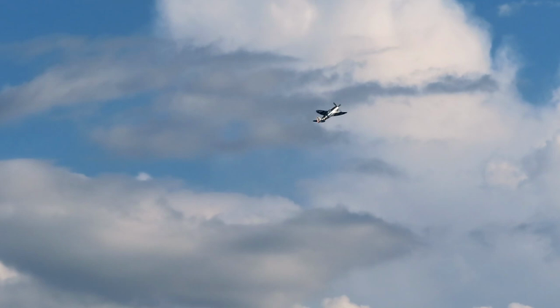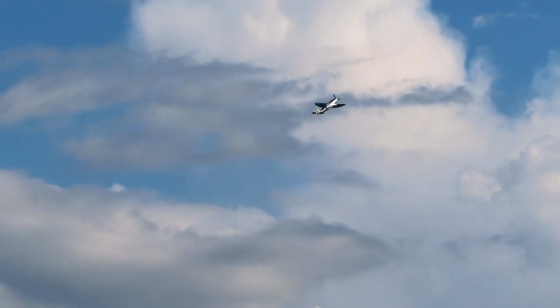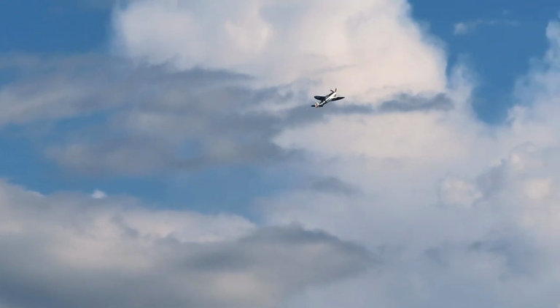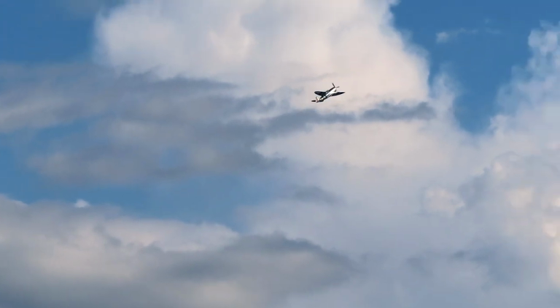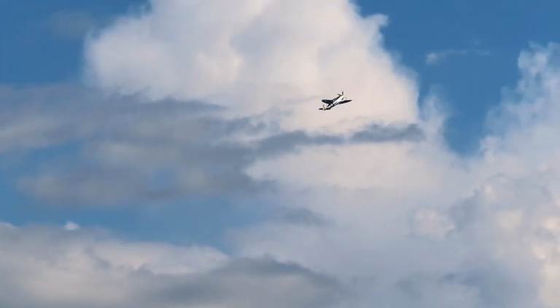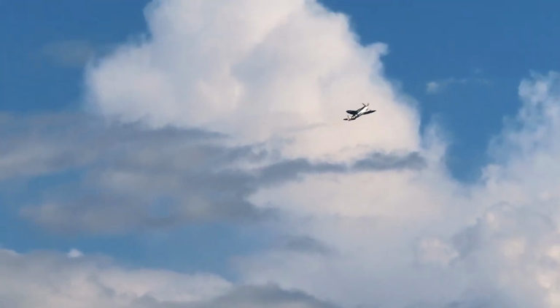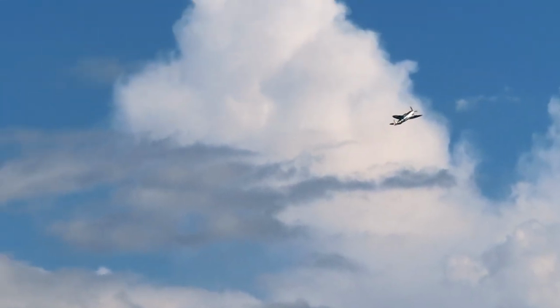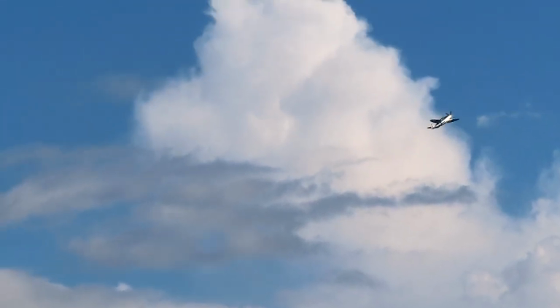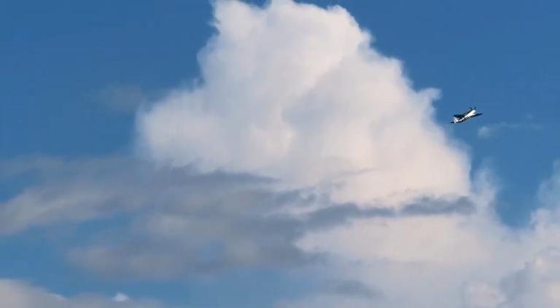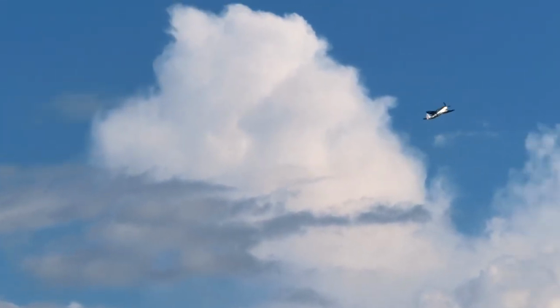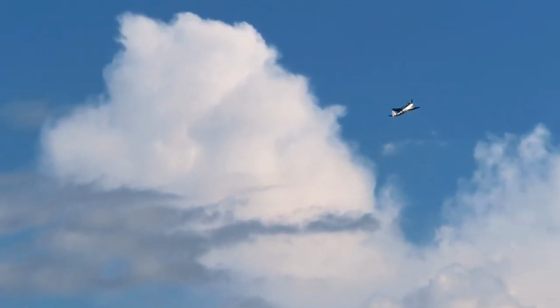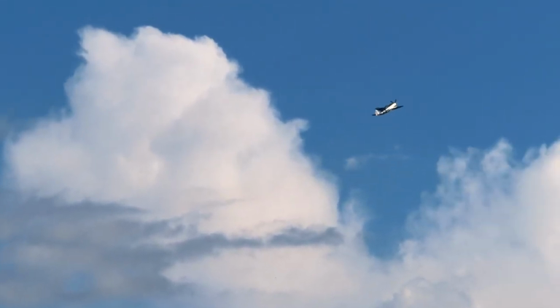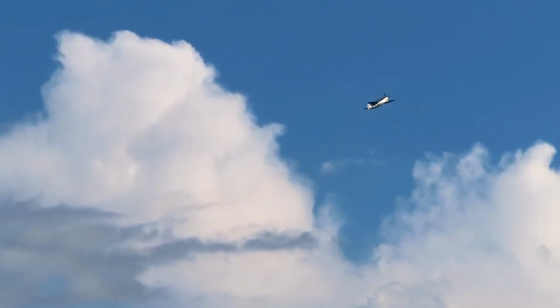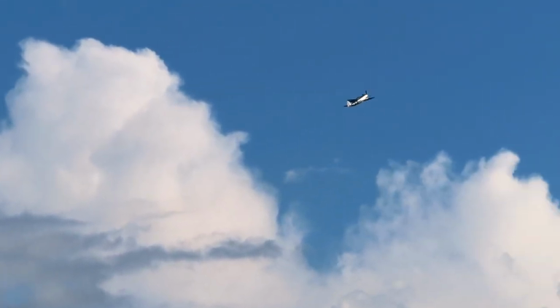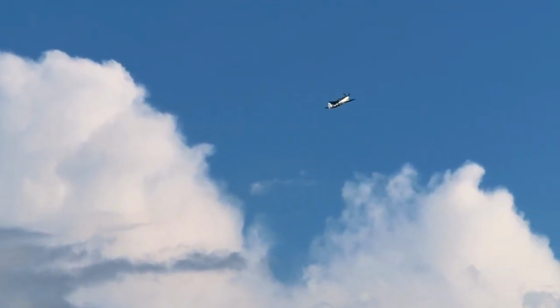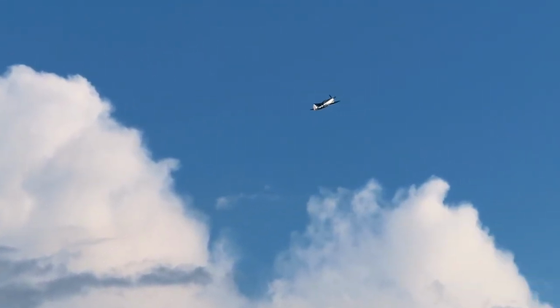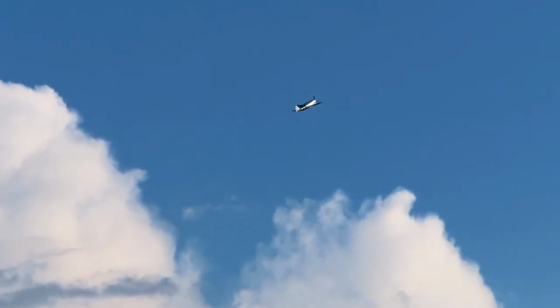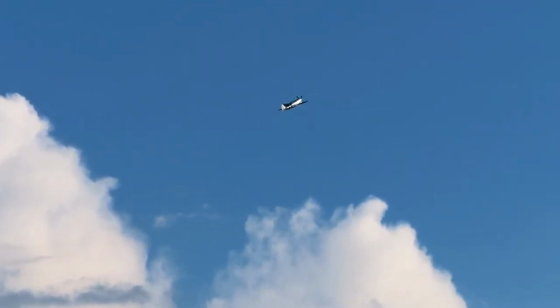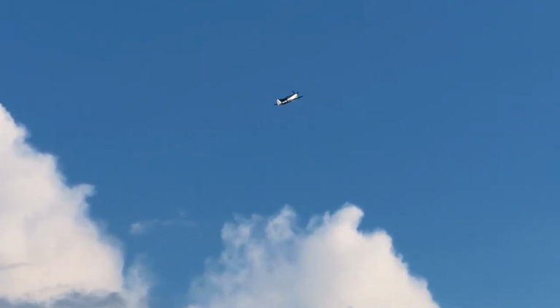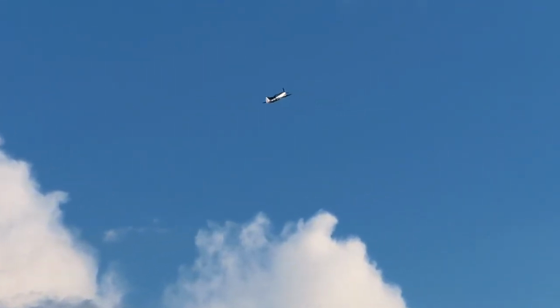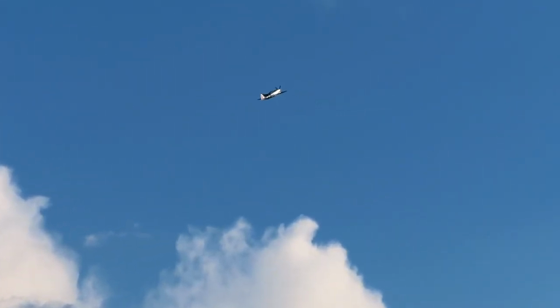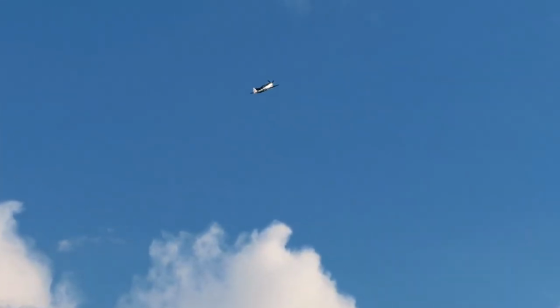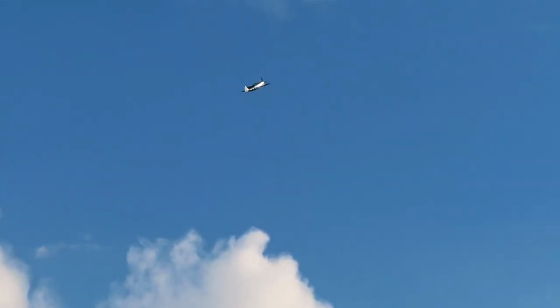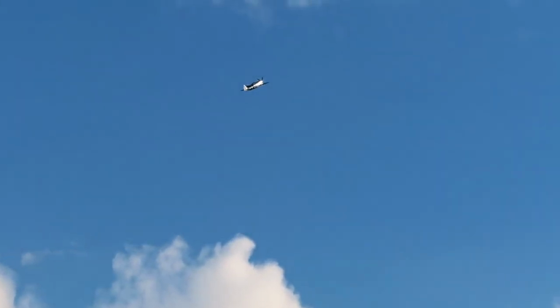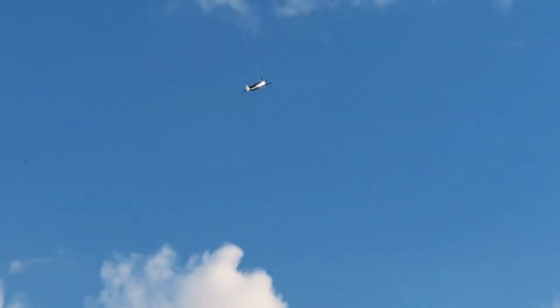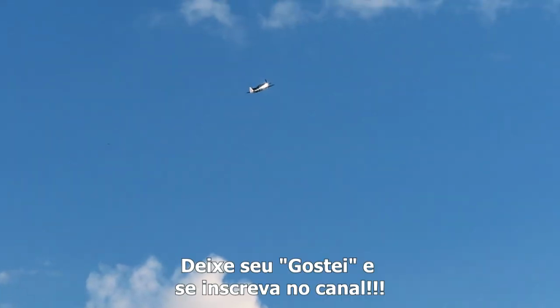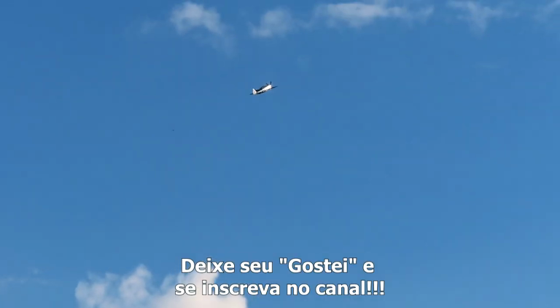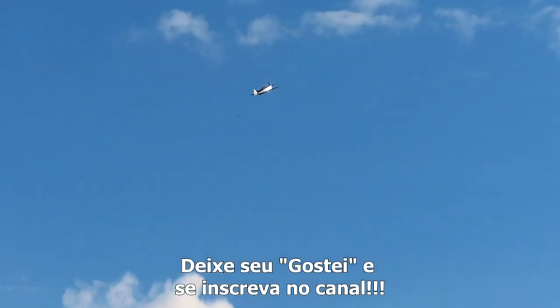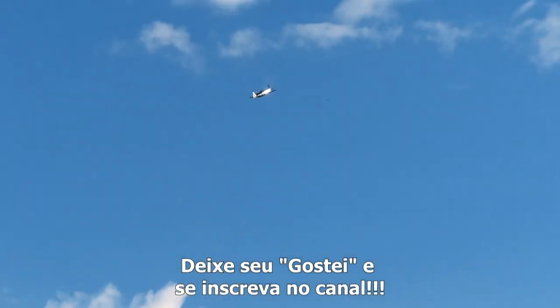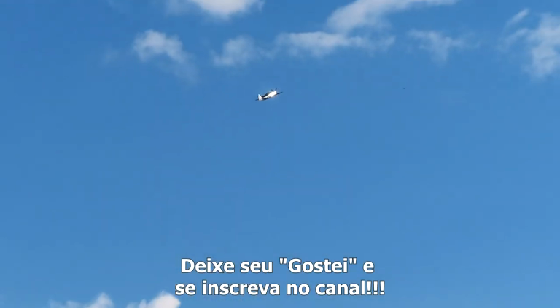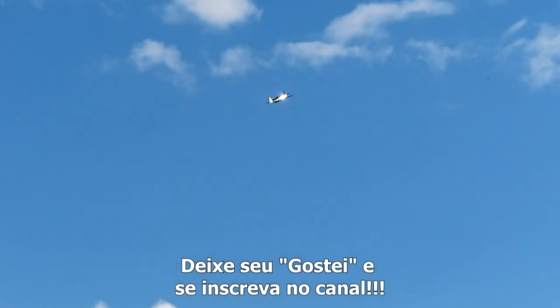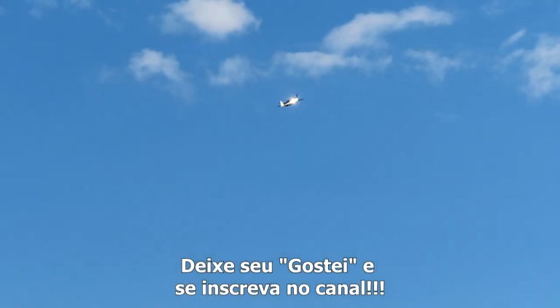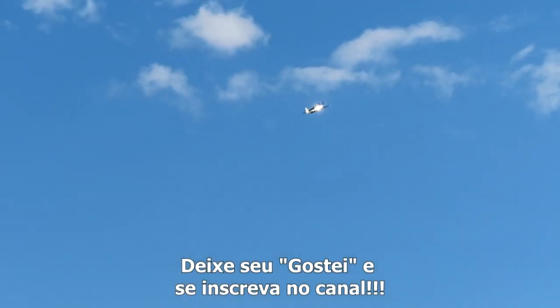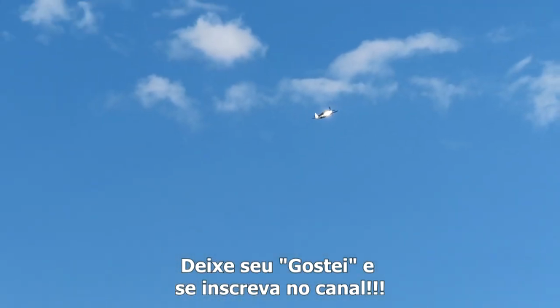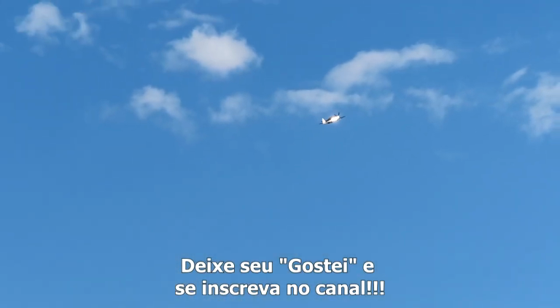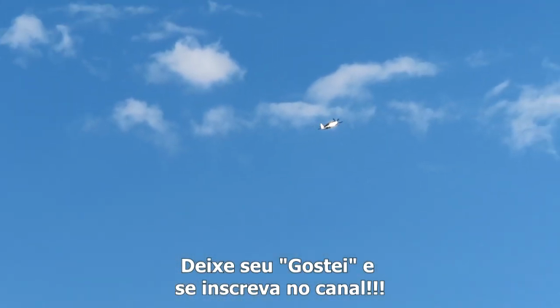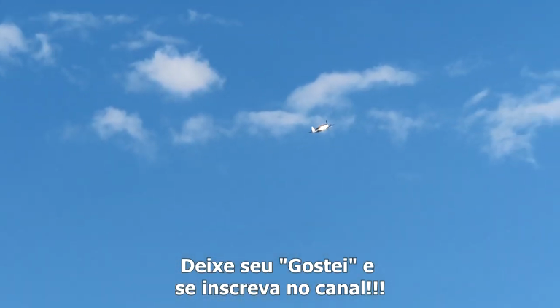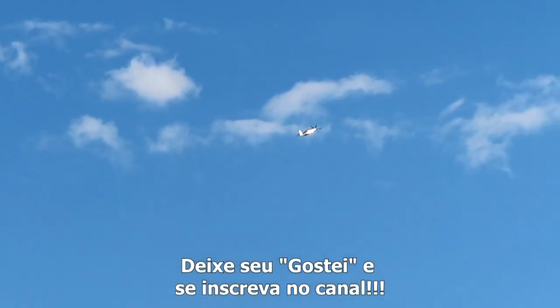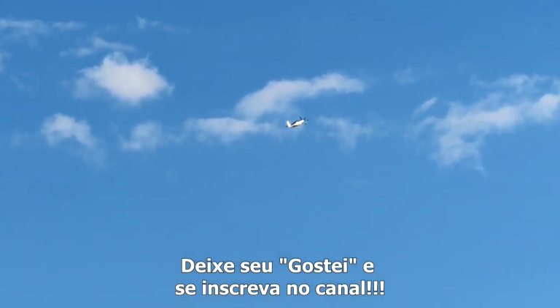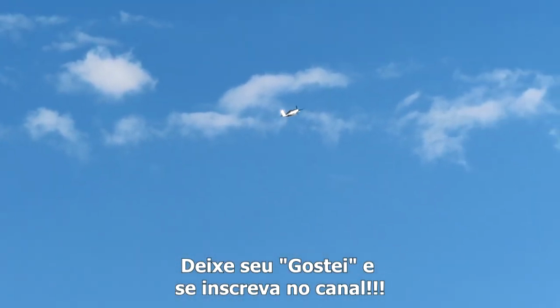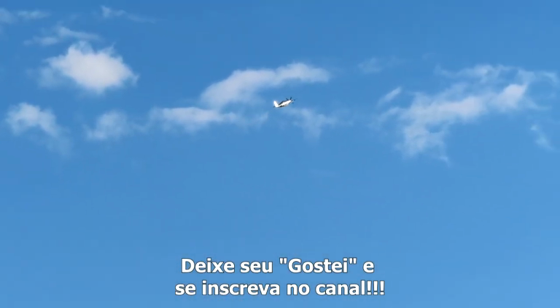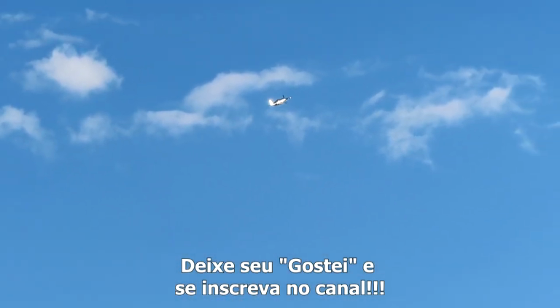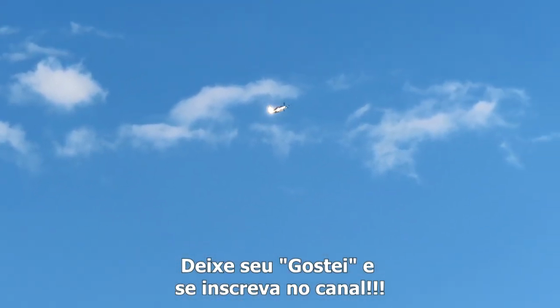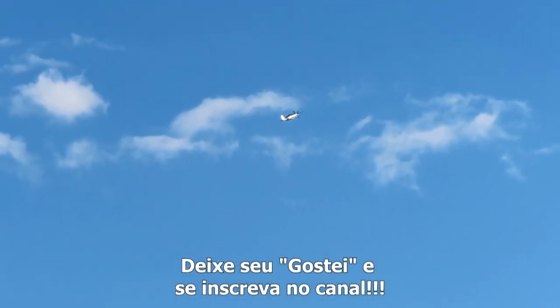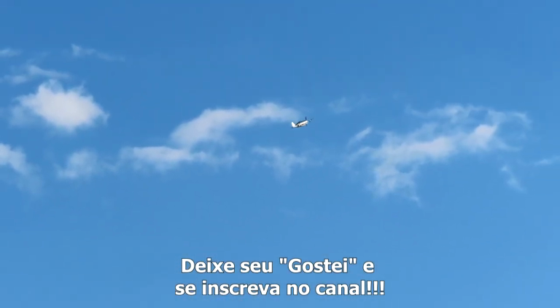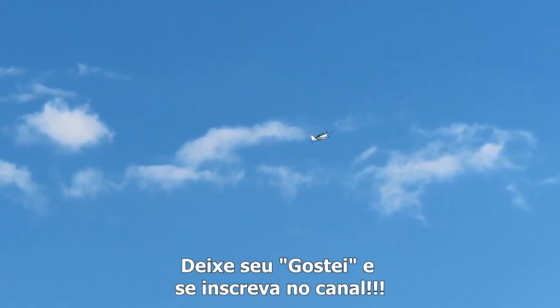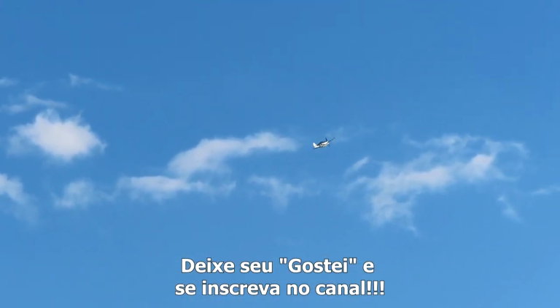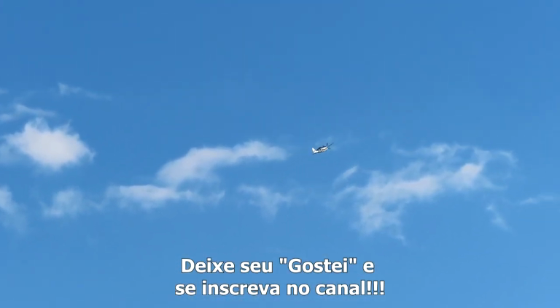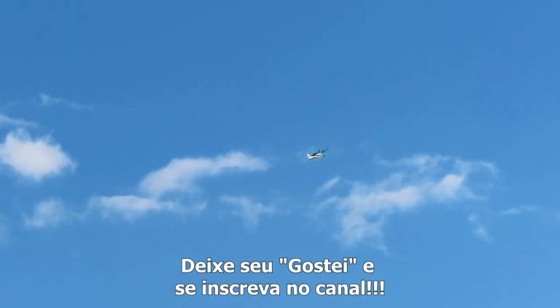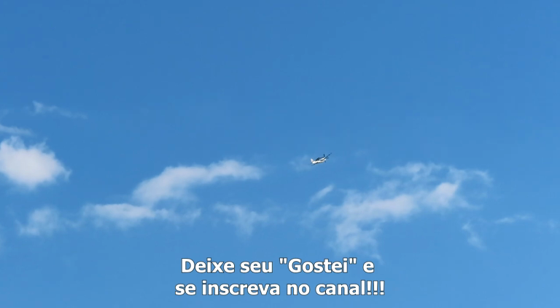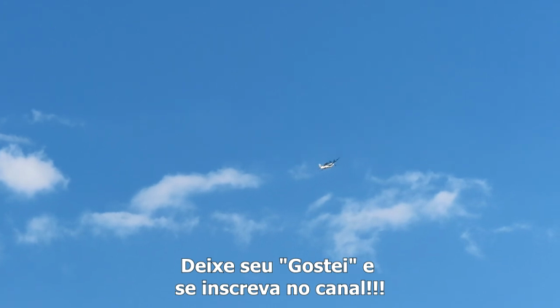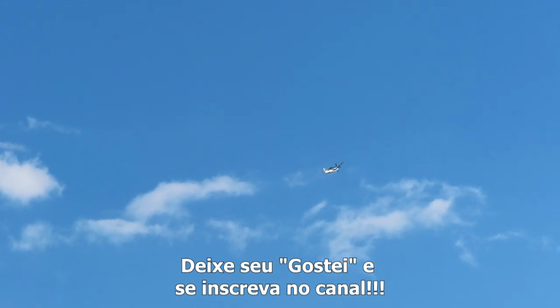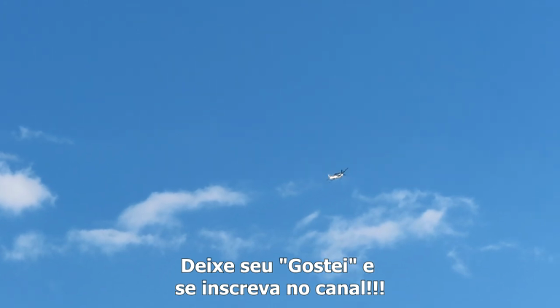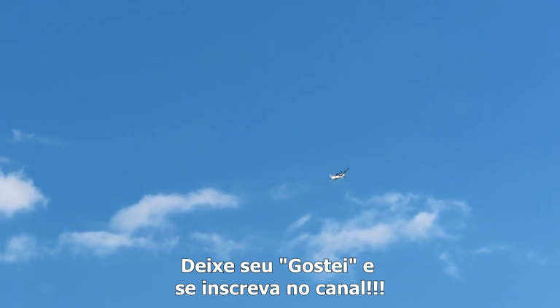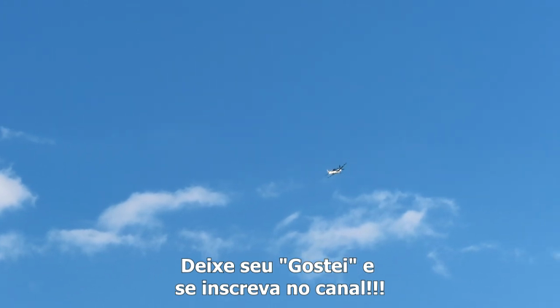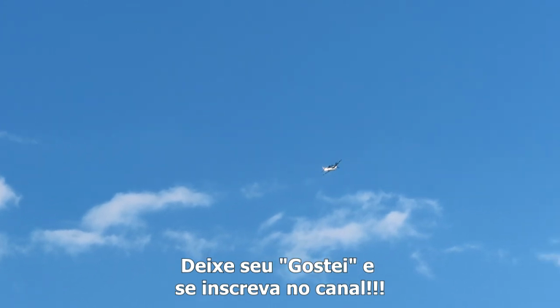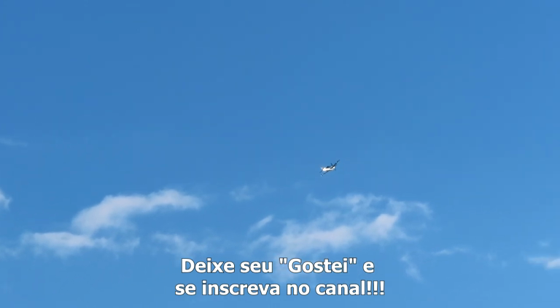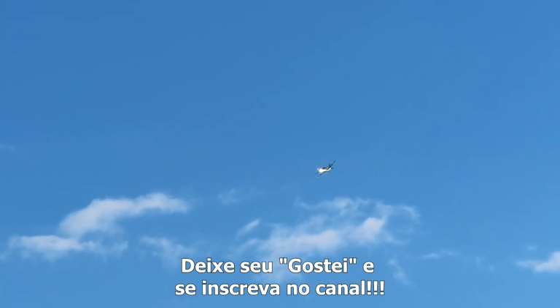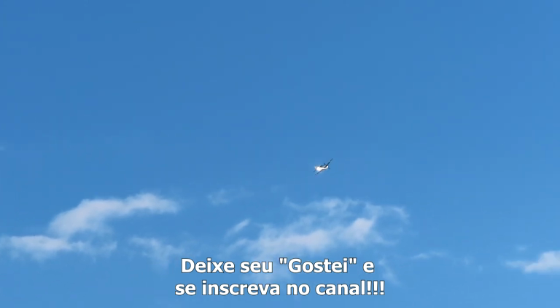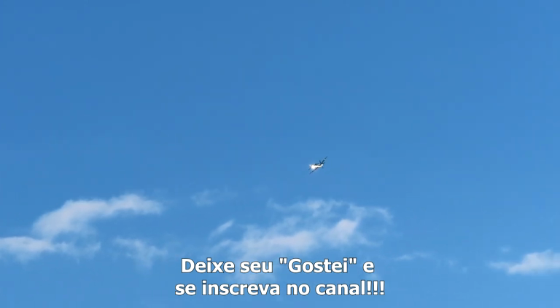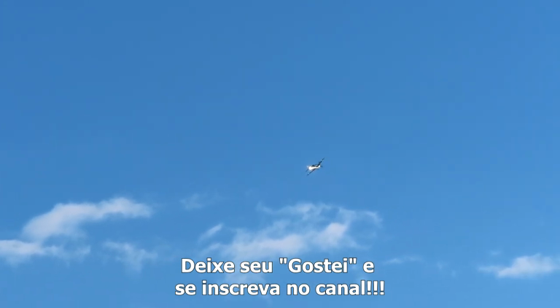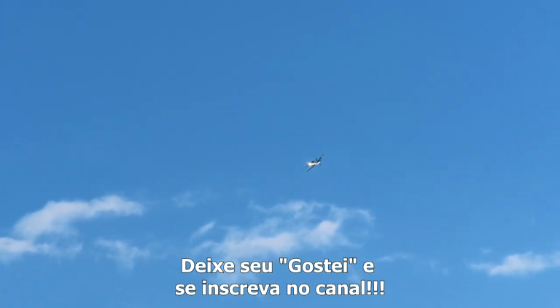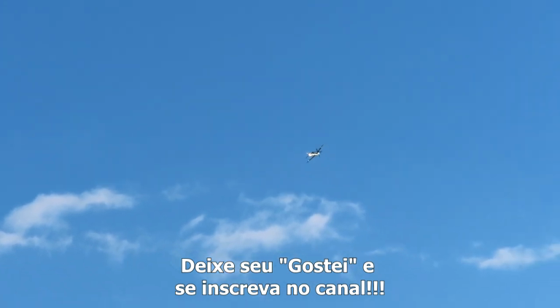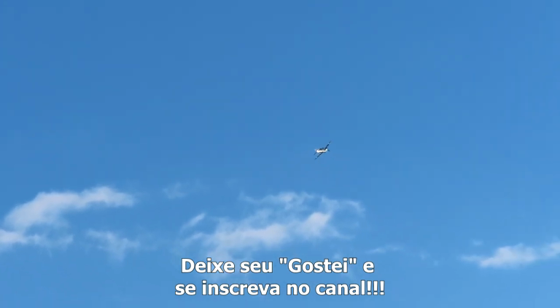The P-47 line of aircraft flew more than a half million missions during the war and dropped more than 132,000 tons of bombs.